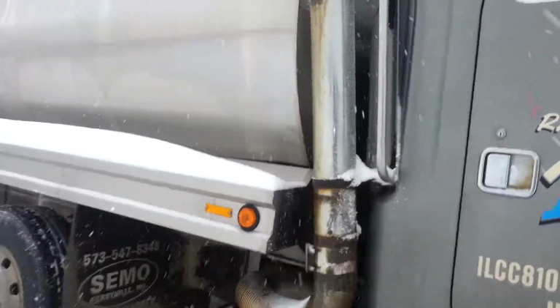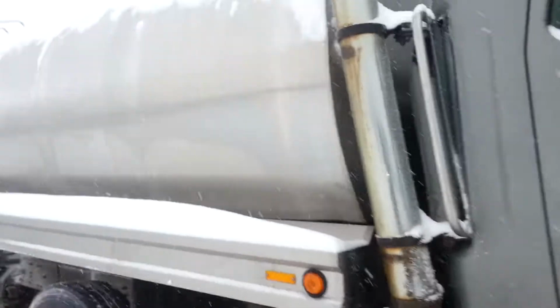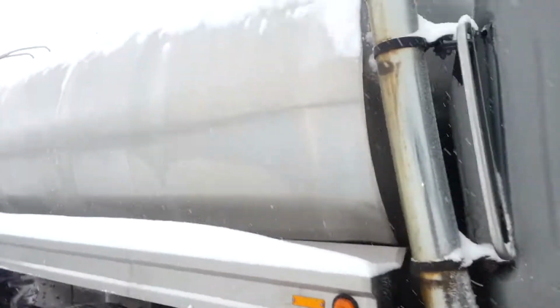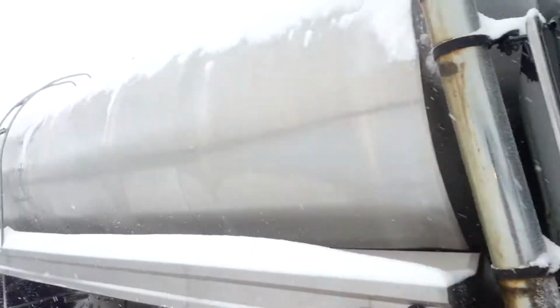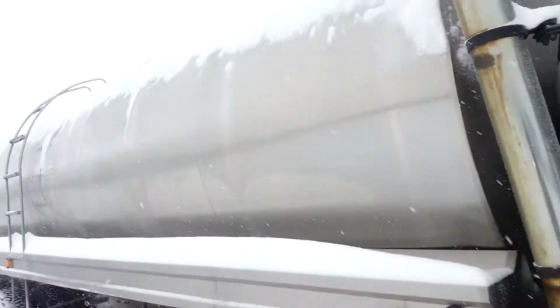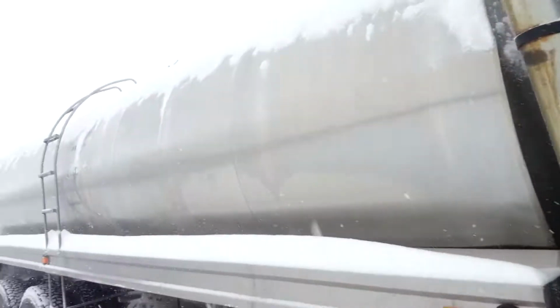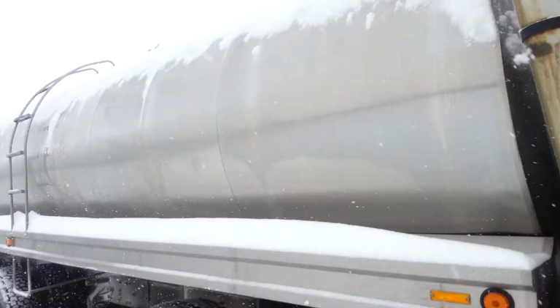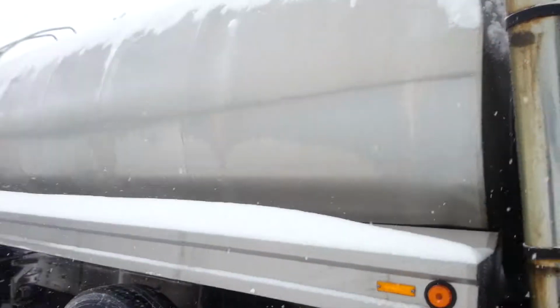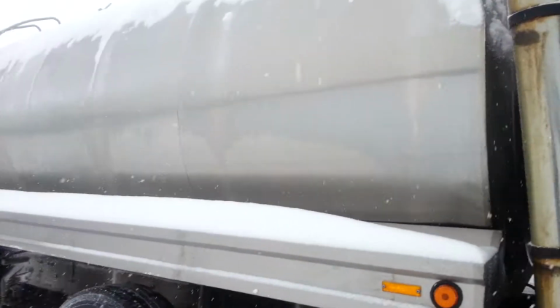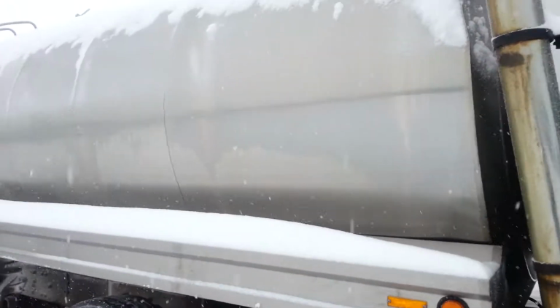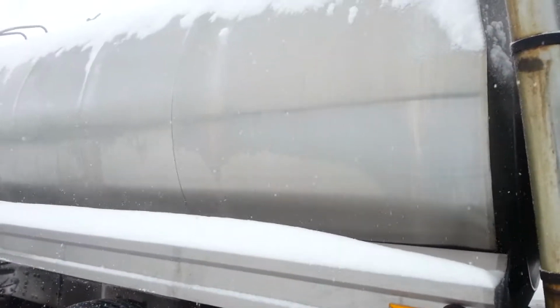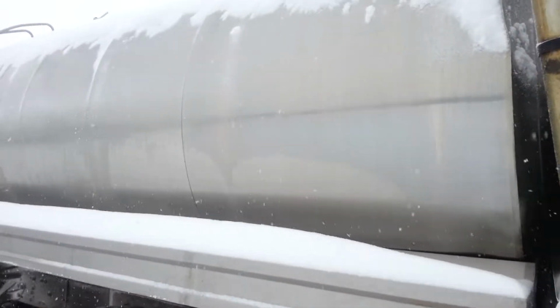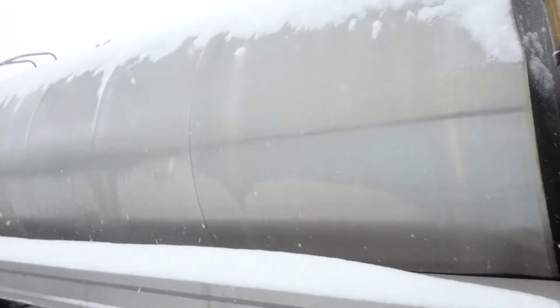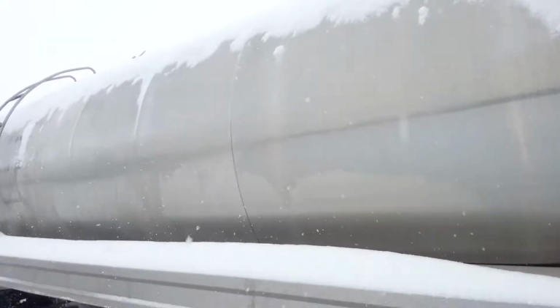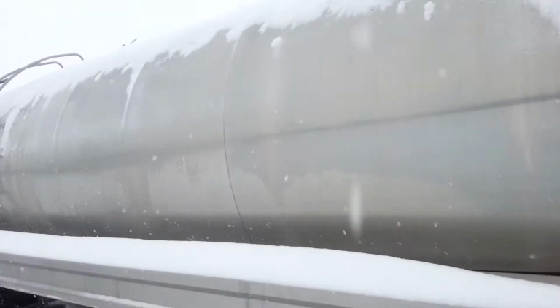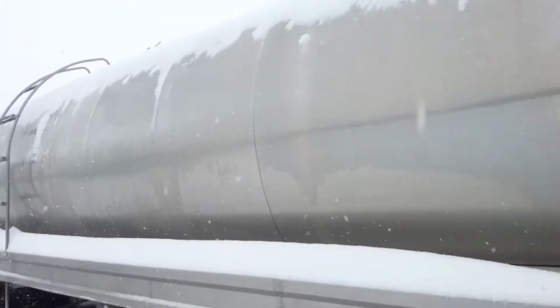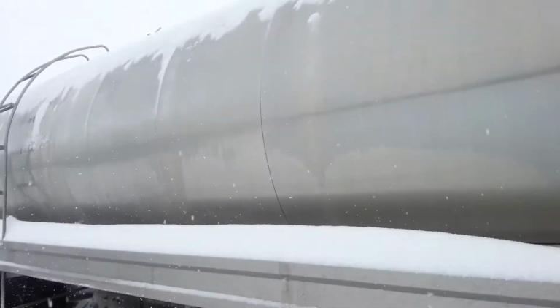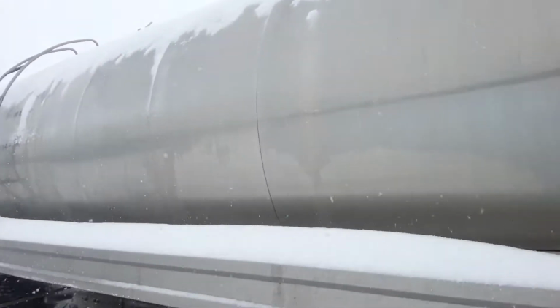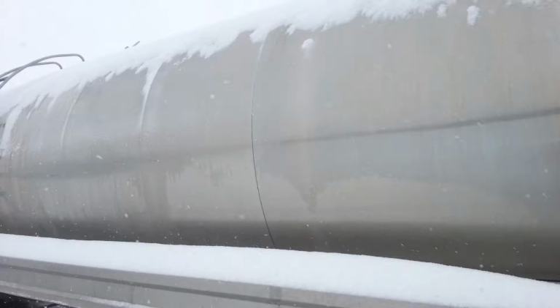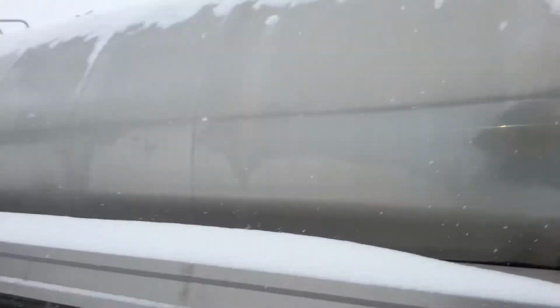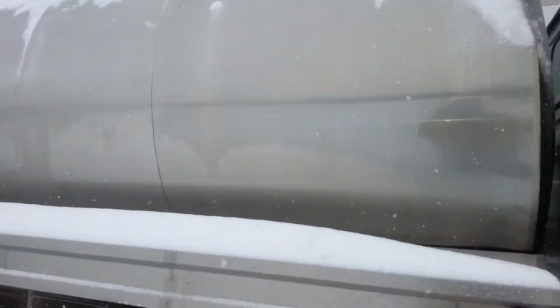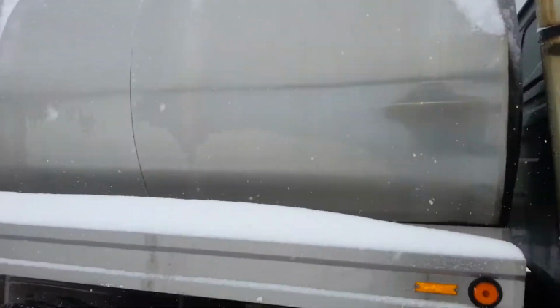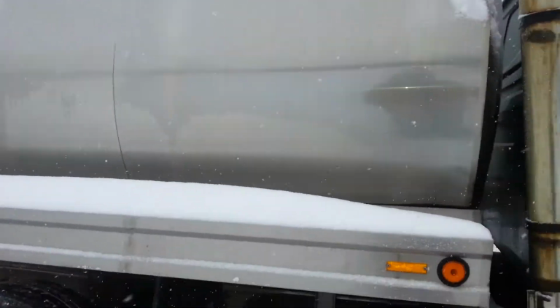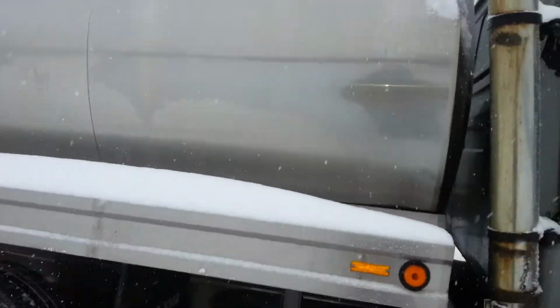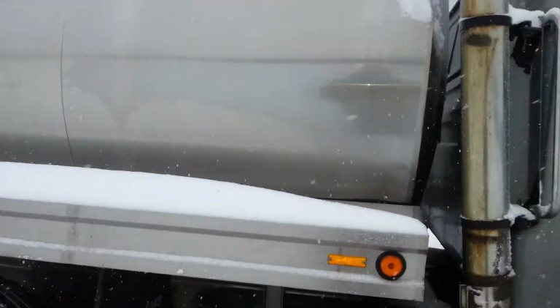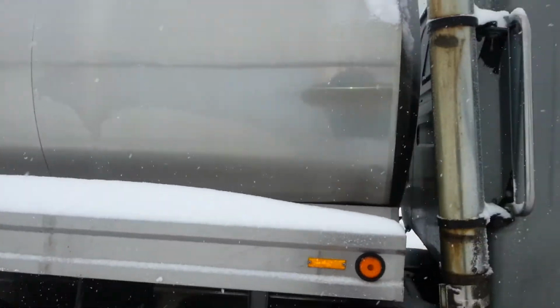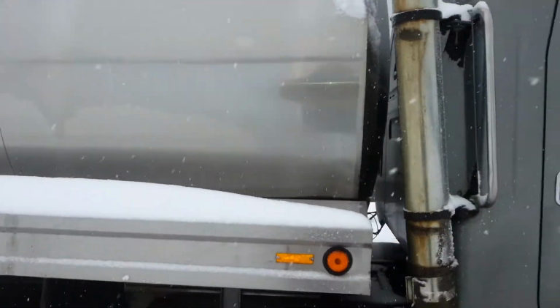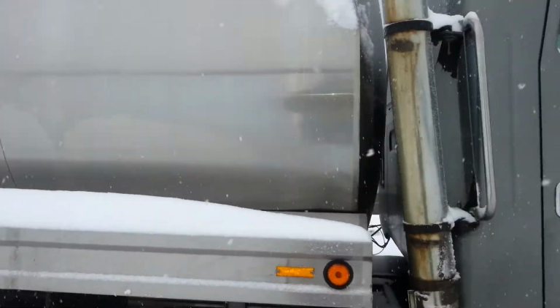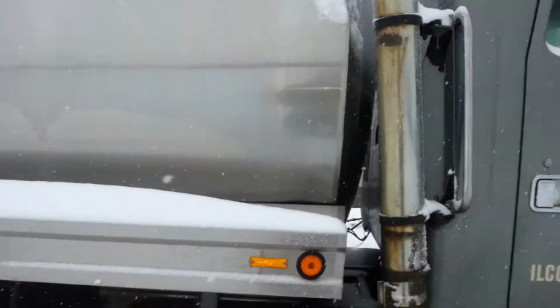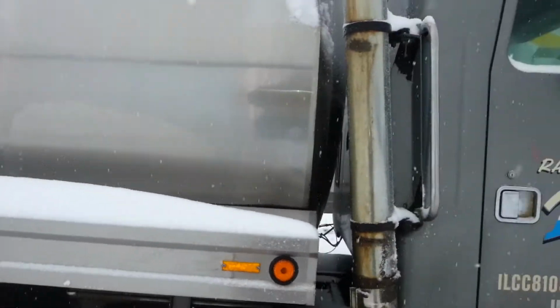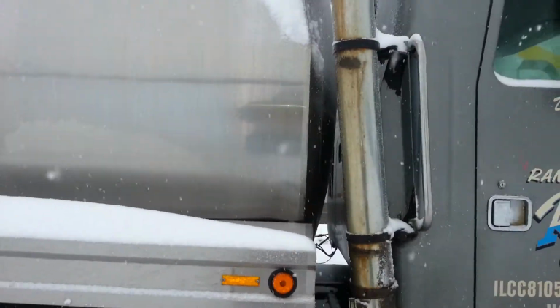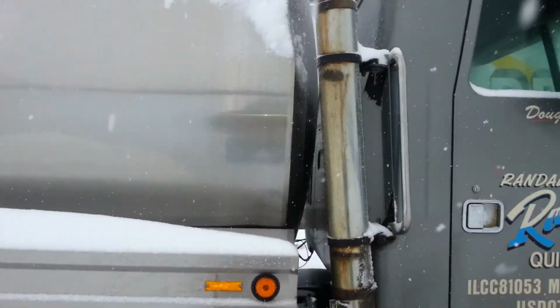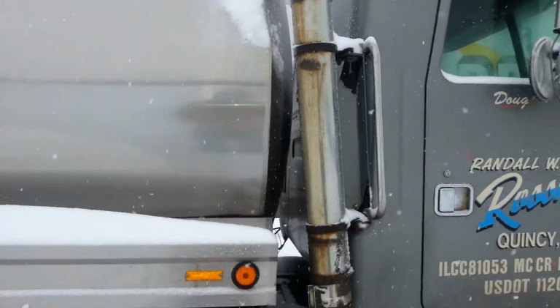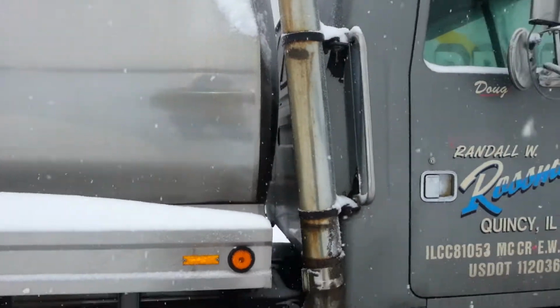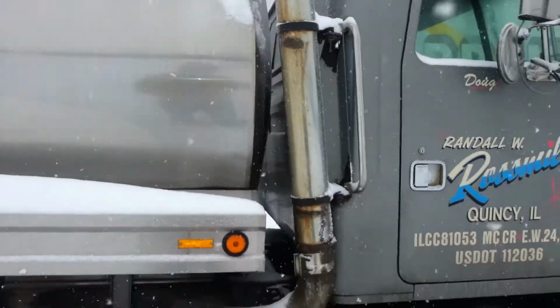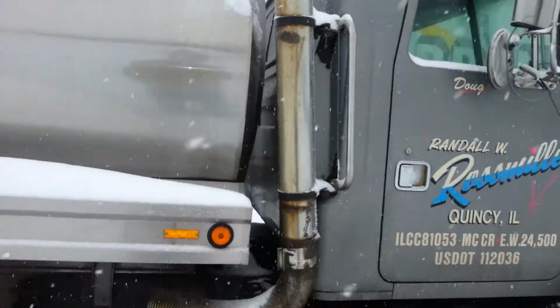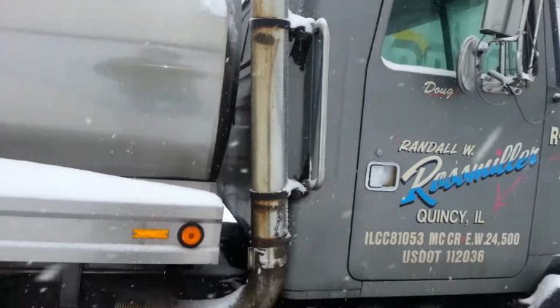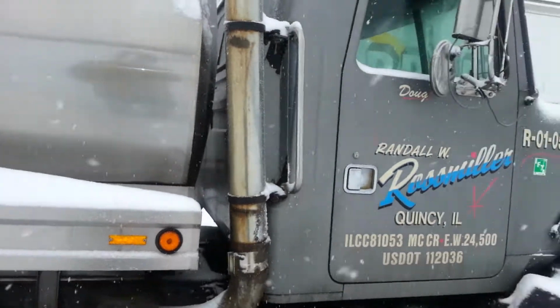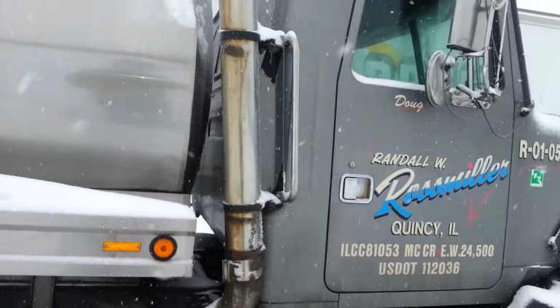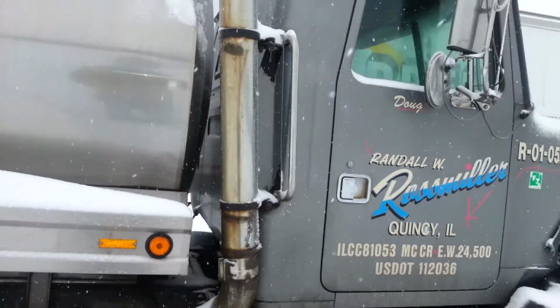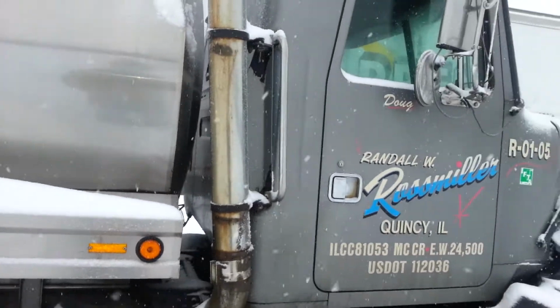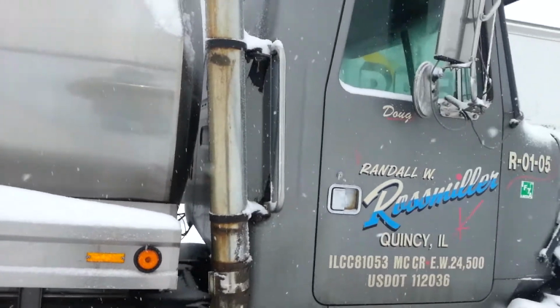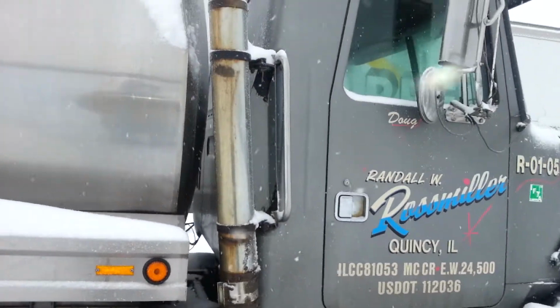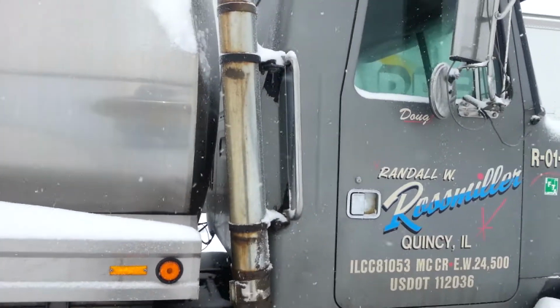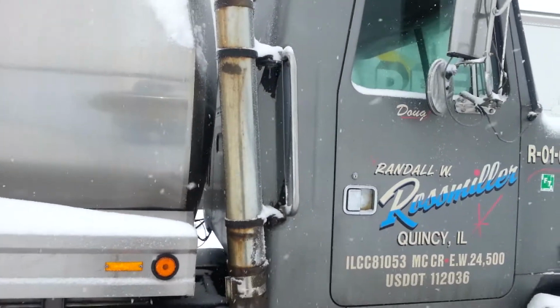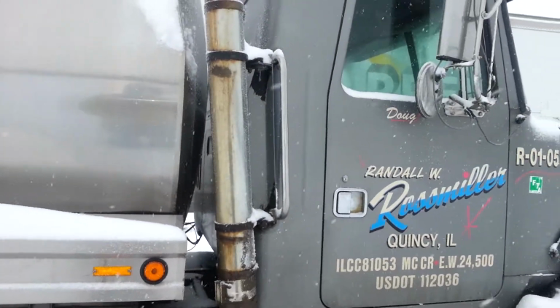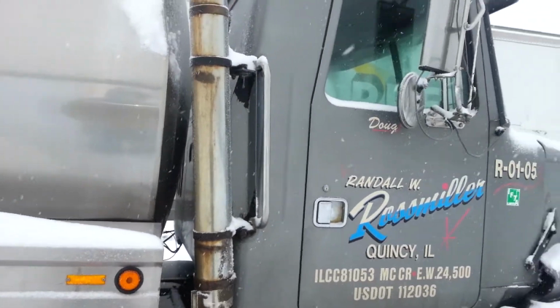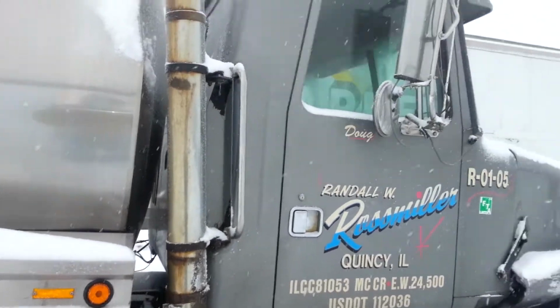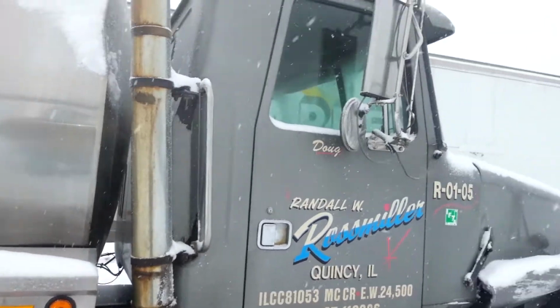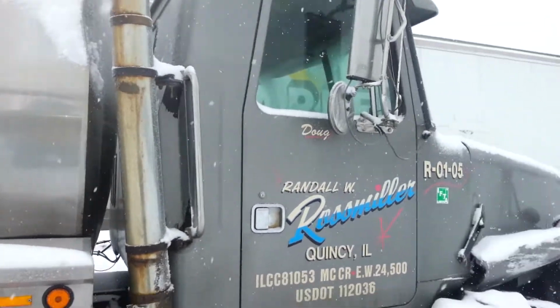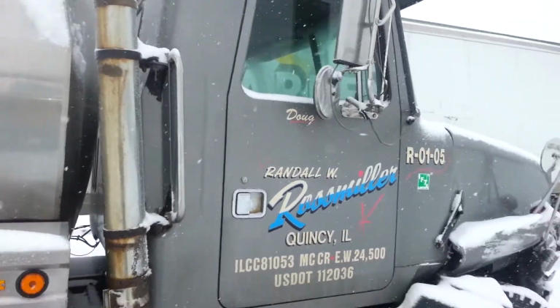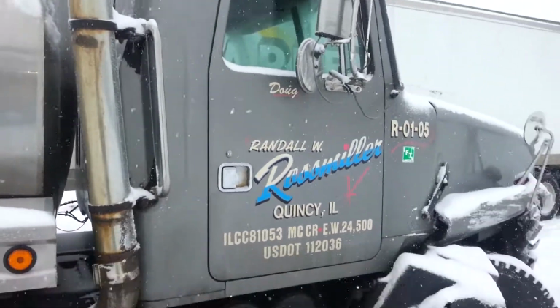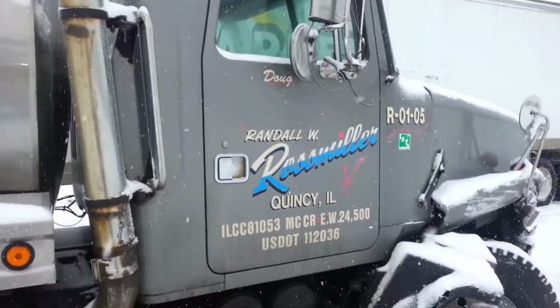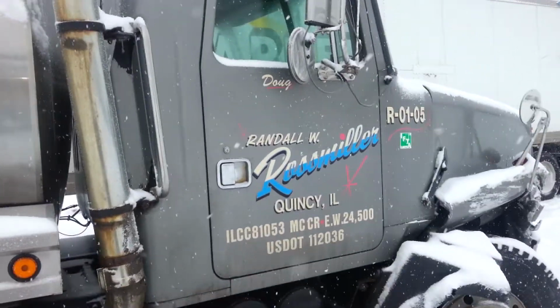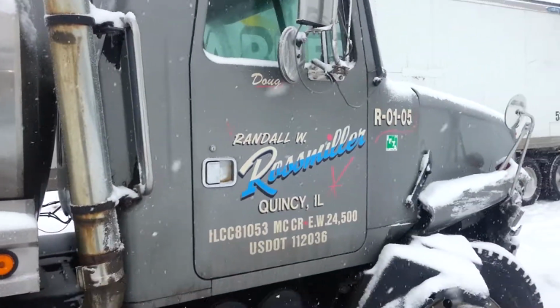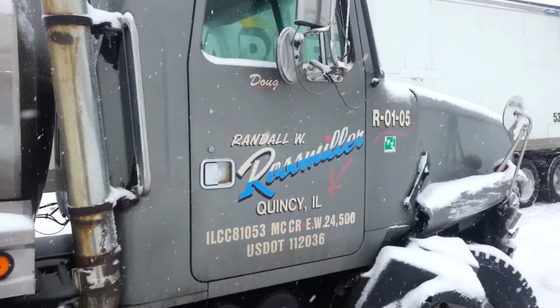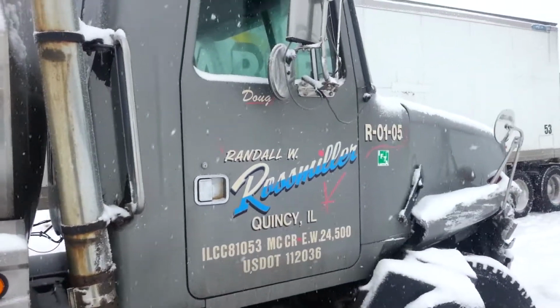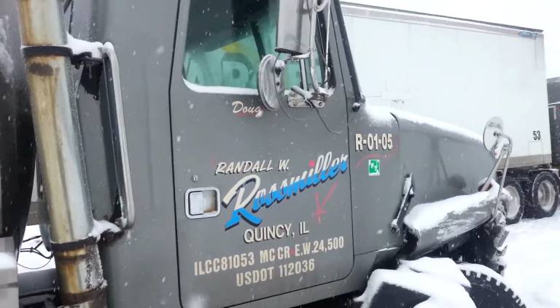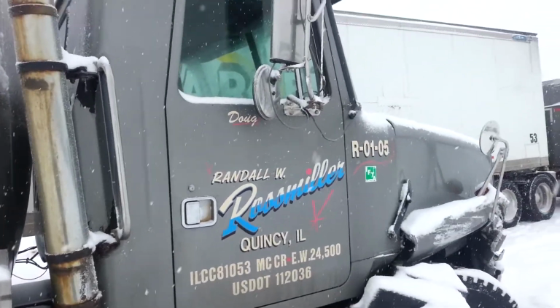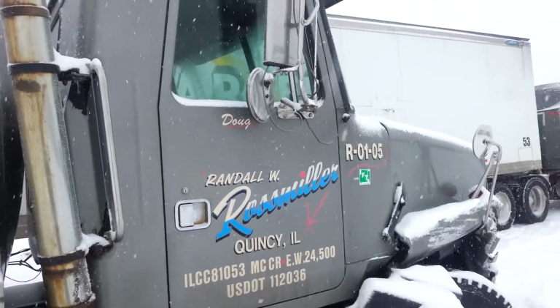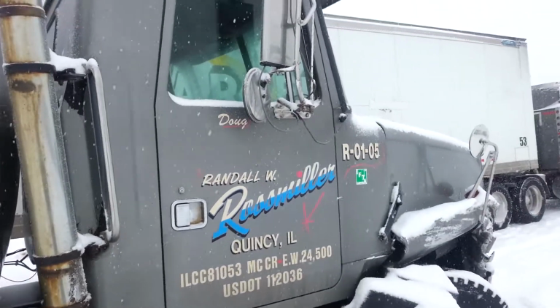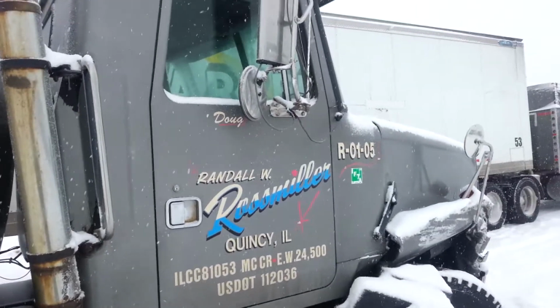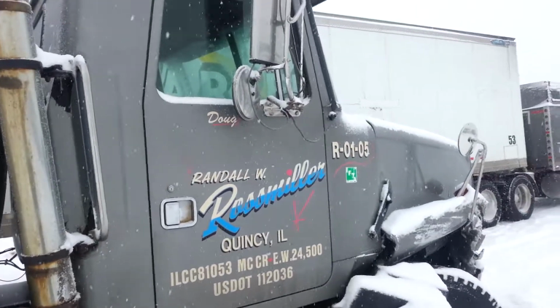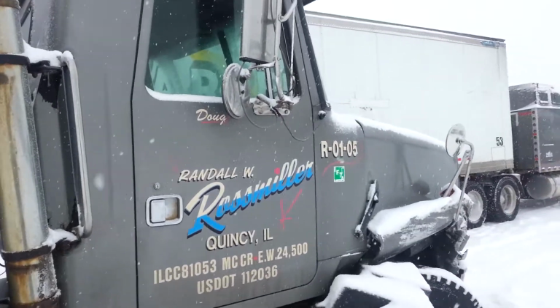It's a milk tanker, he was pretty loaded. I was told by the wrecking crew.